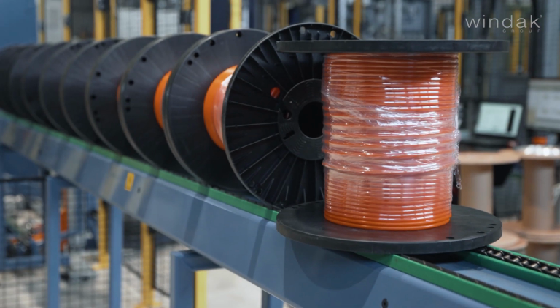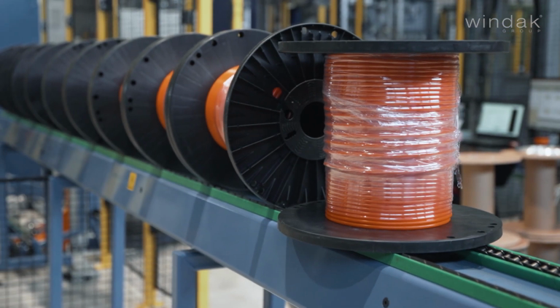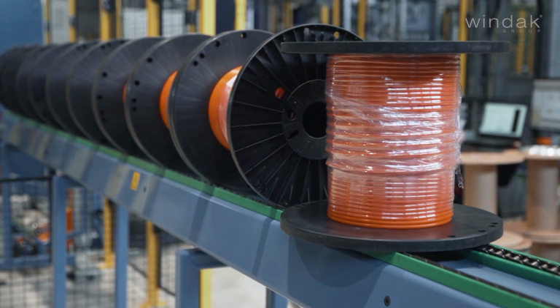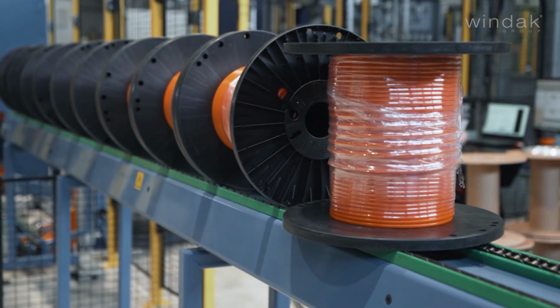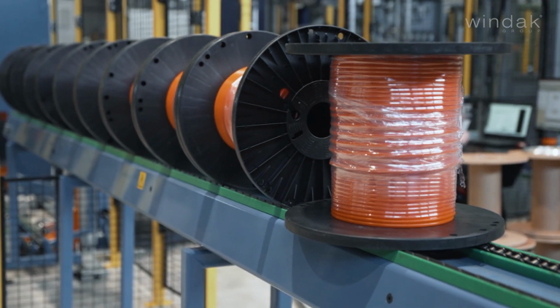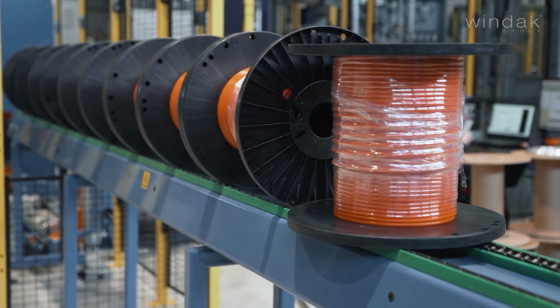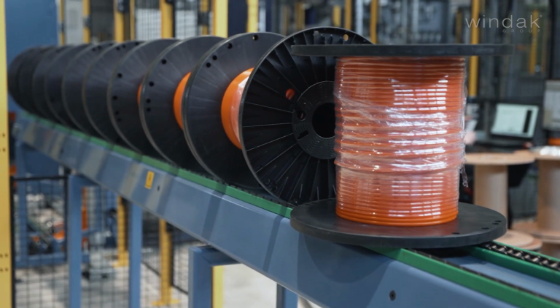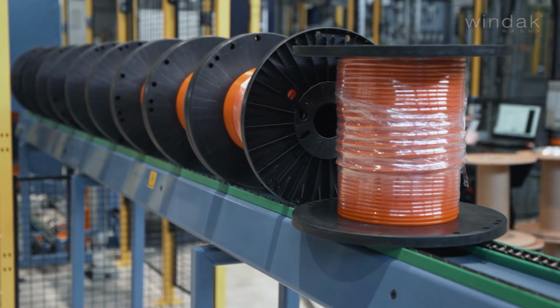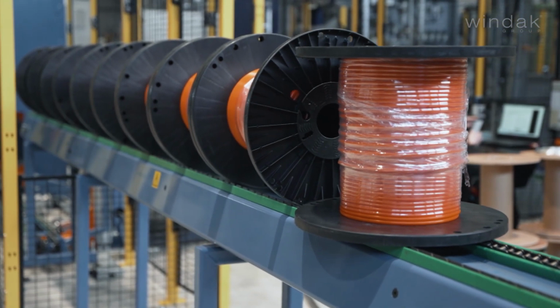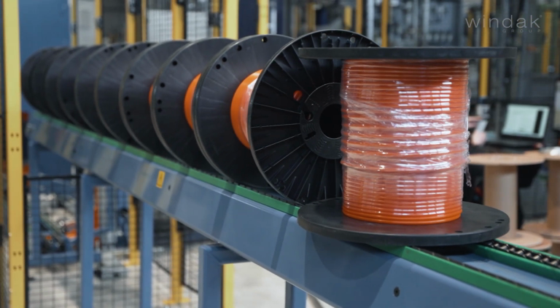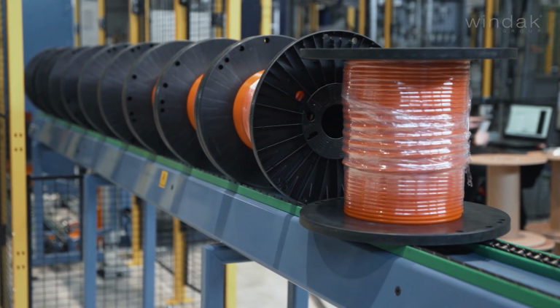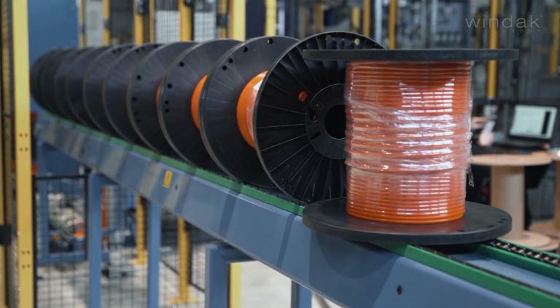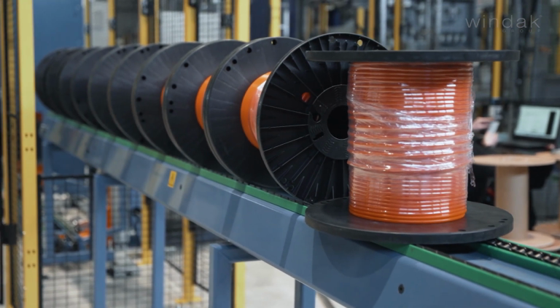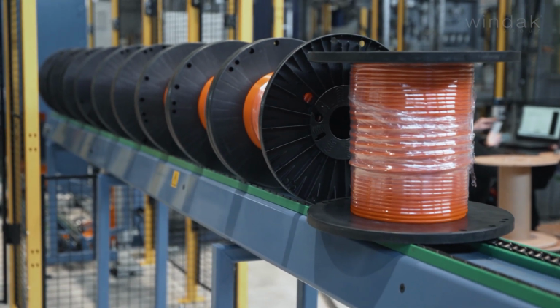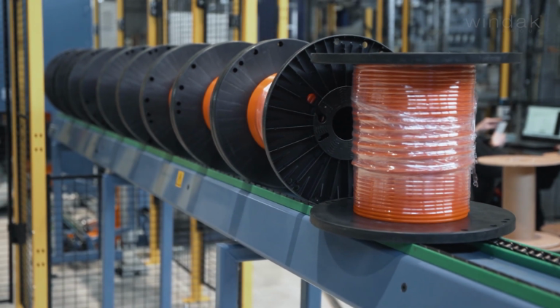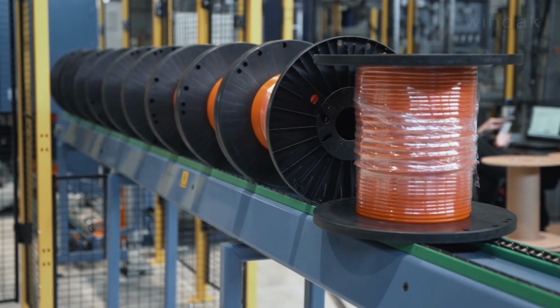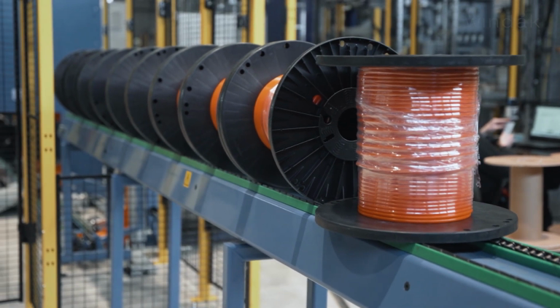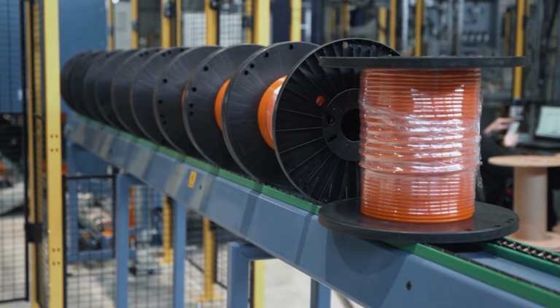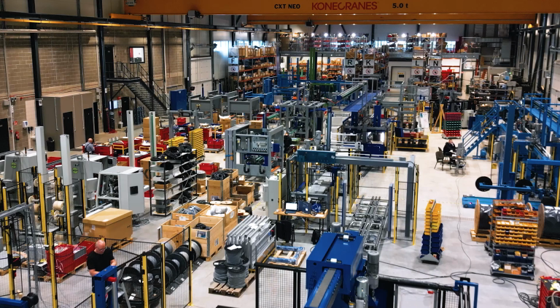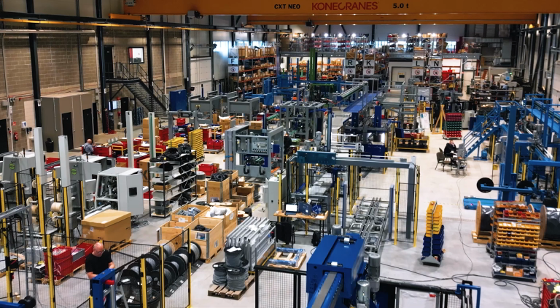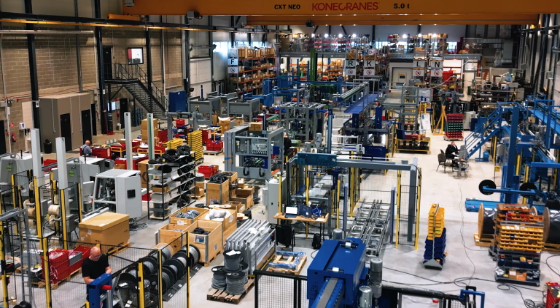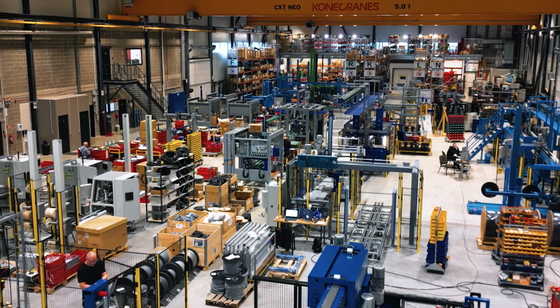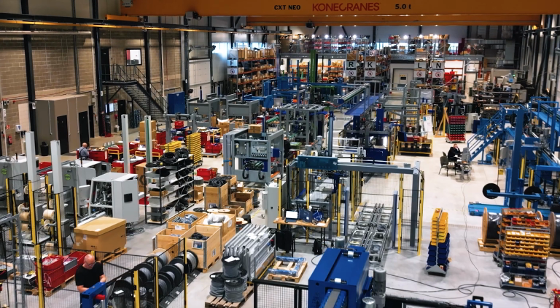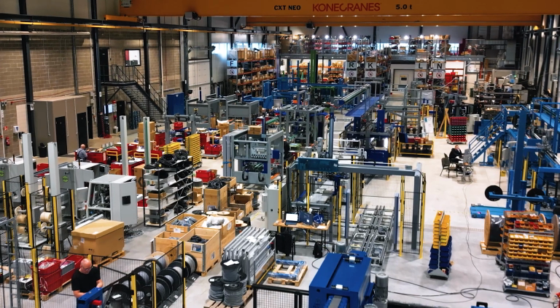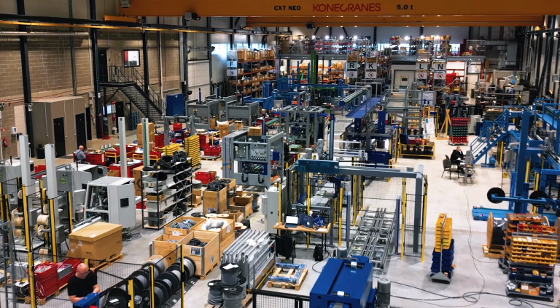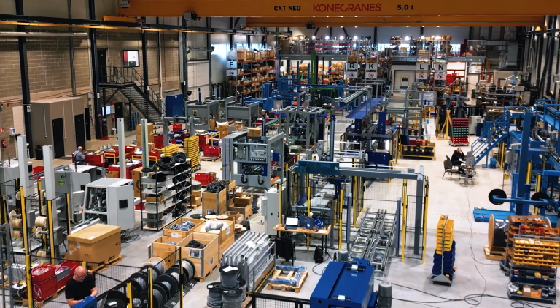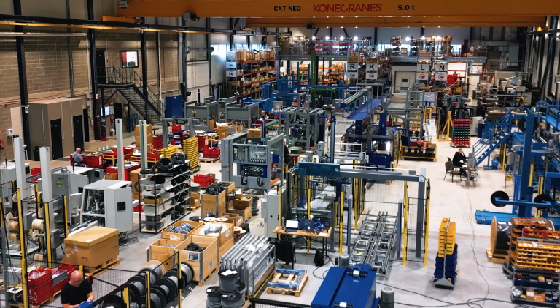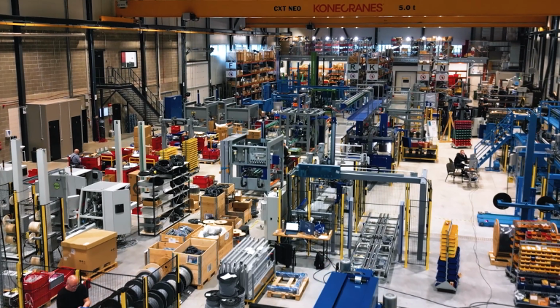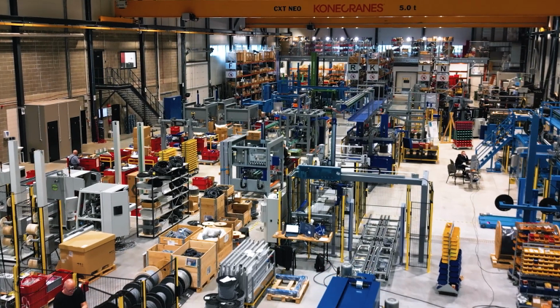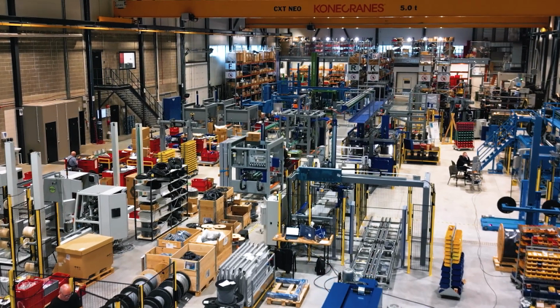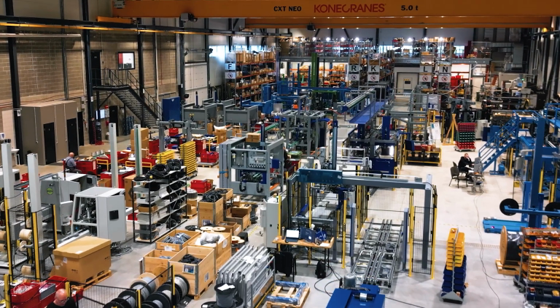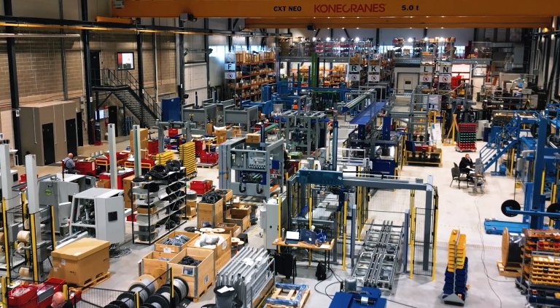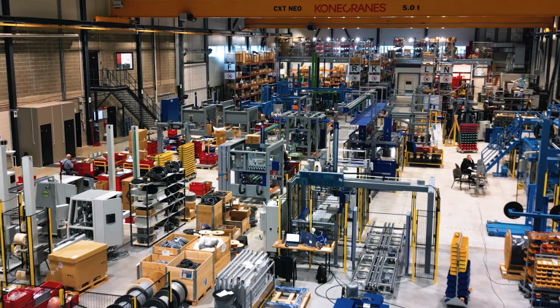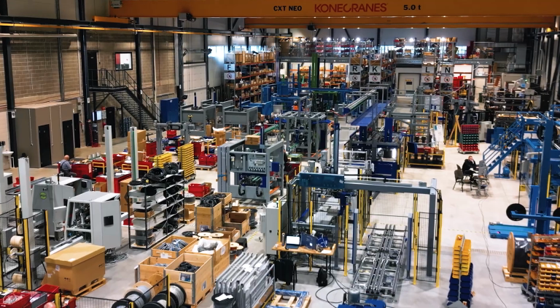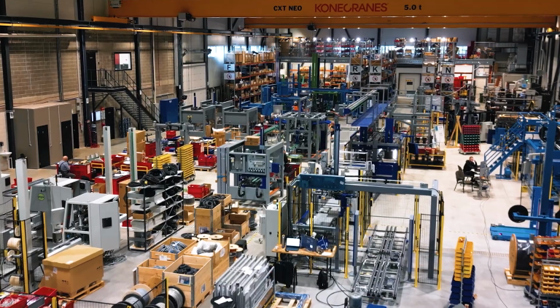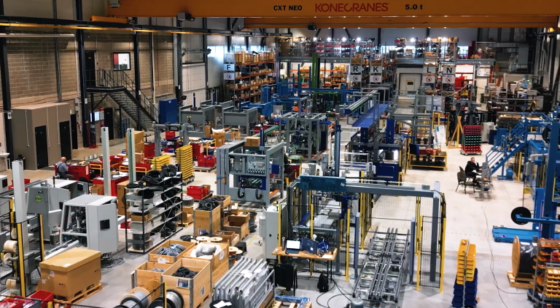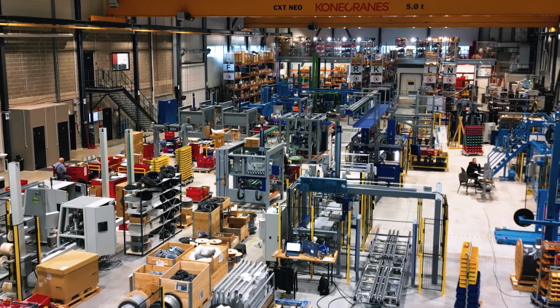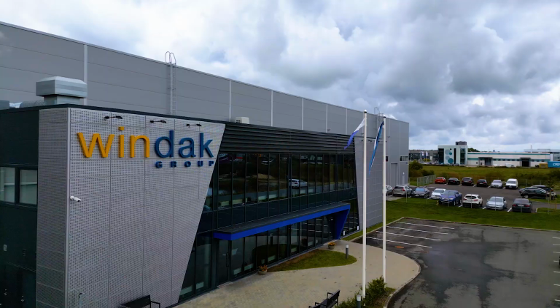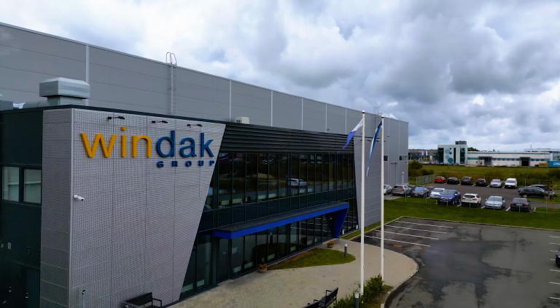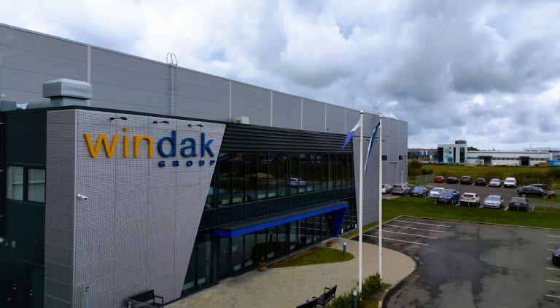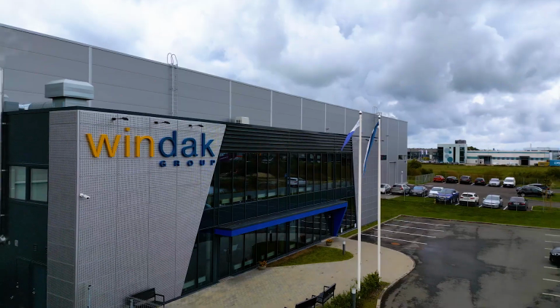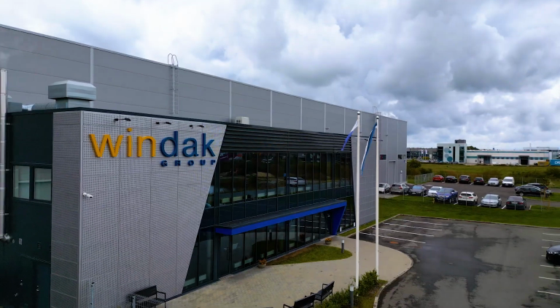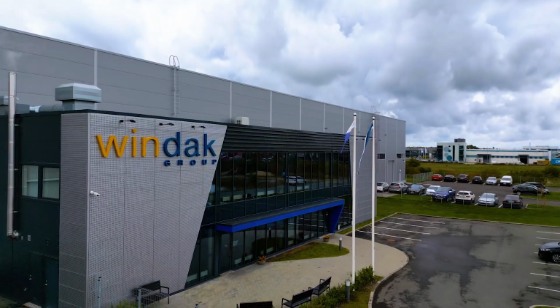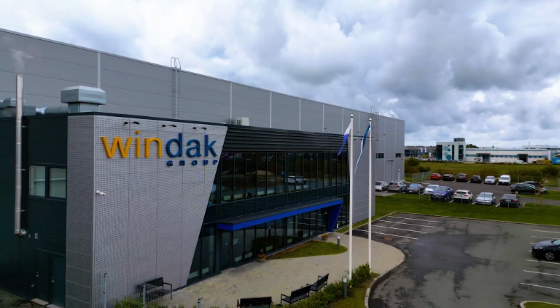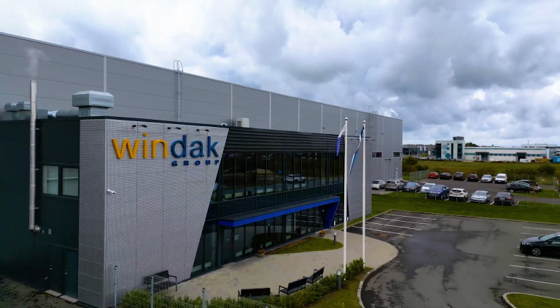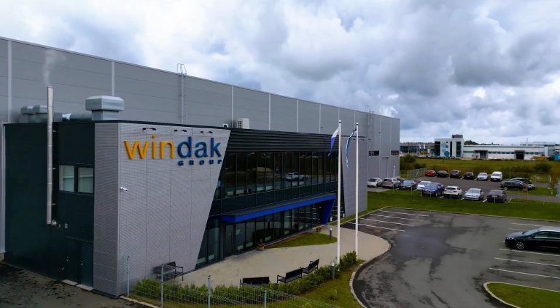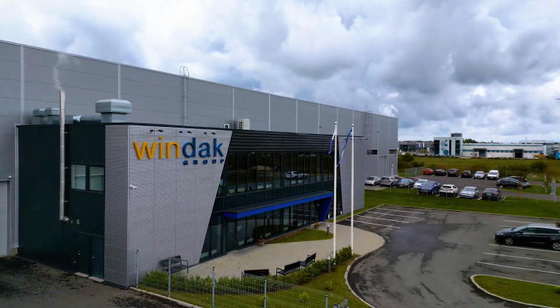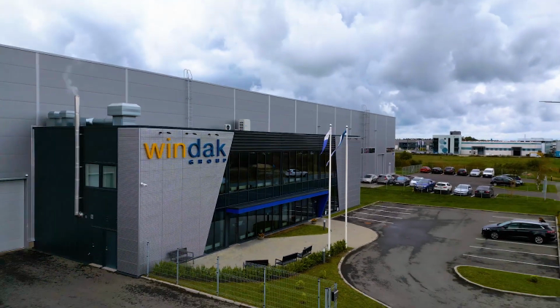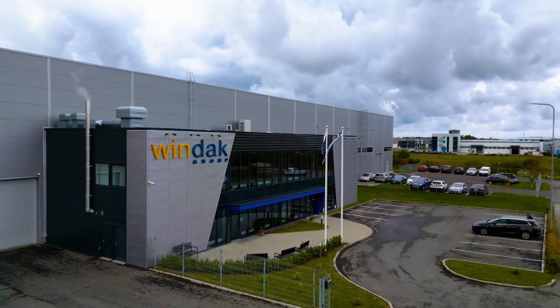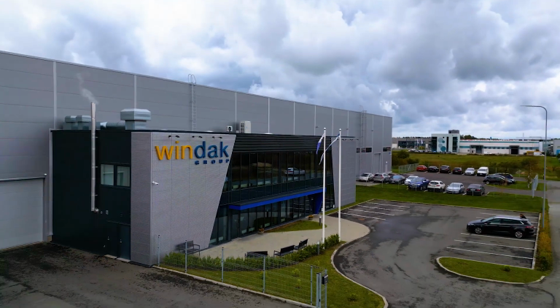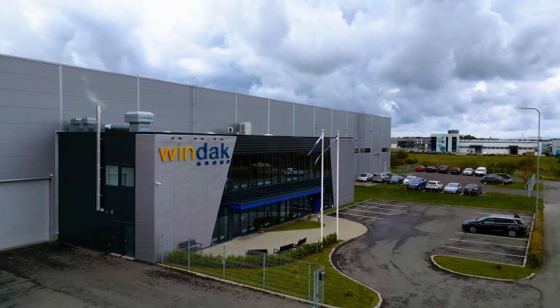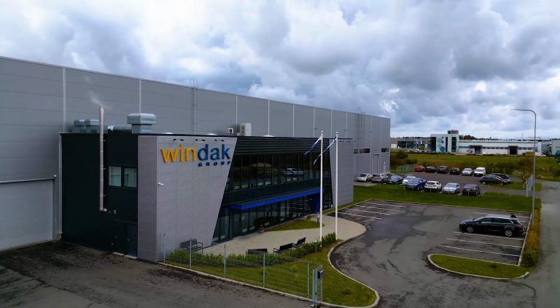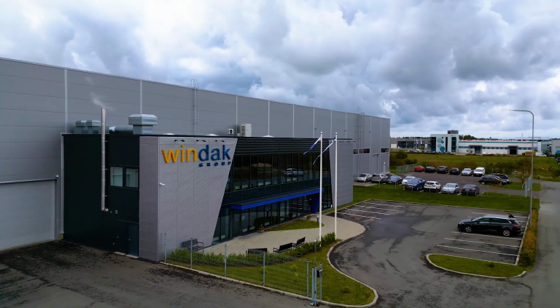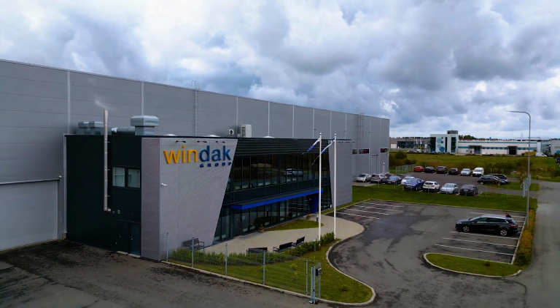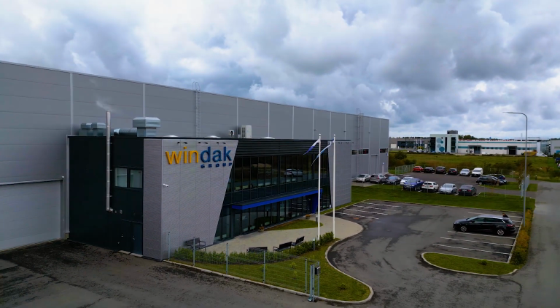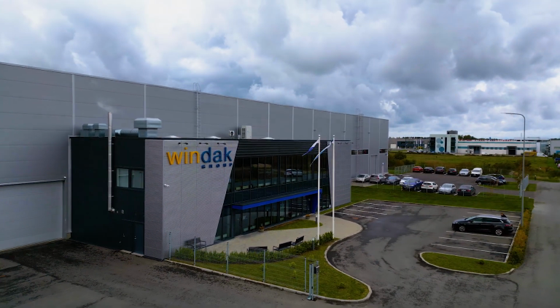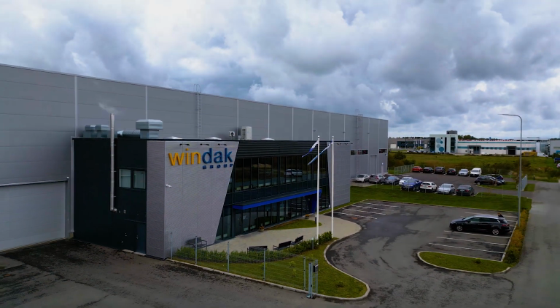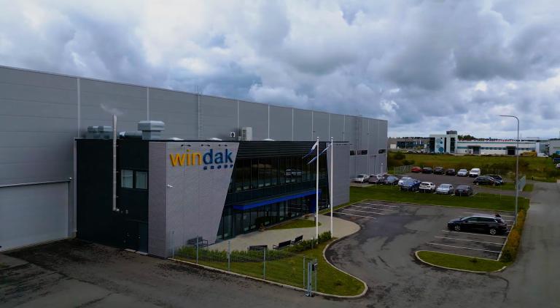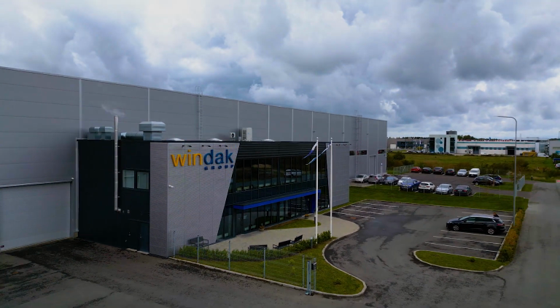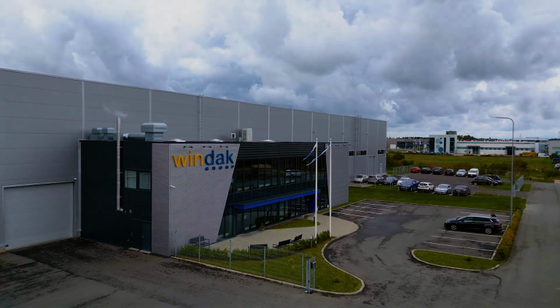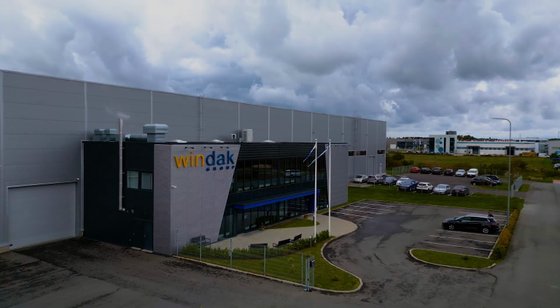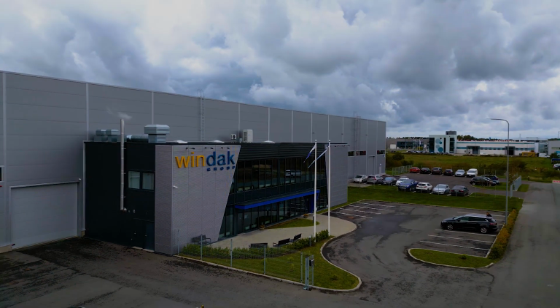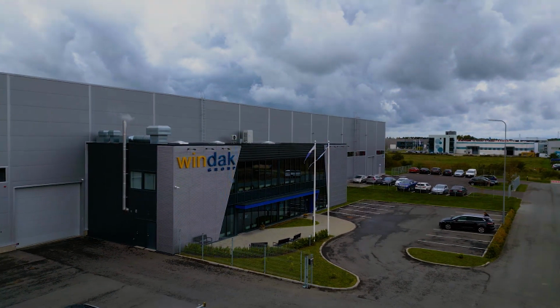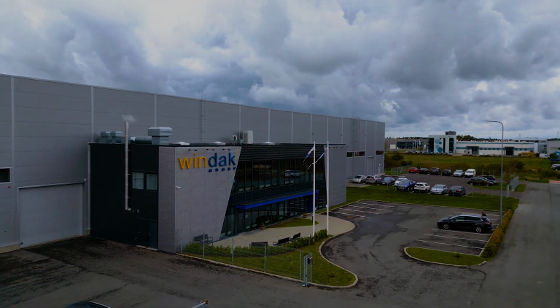The Auto Reeler enables upgrading from semi-automatic spoolers, standalone offline rewind applications, or manual packaging processes to a fully automated system. Windax — let's continue to develop success together.